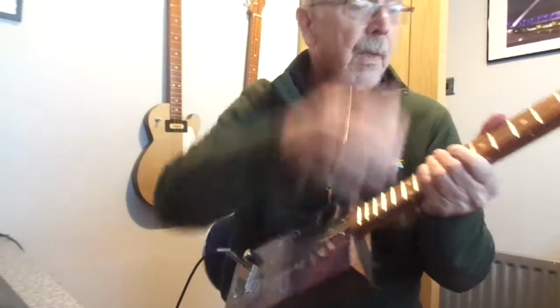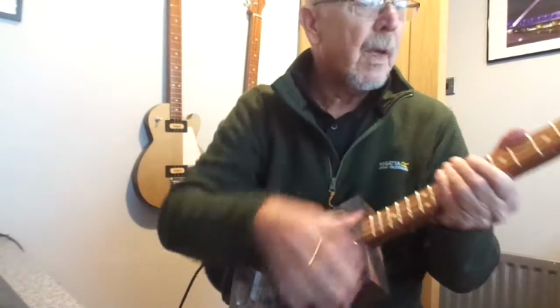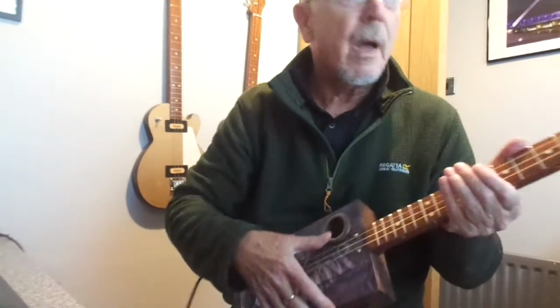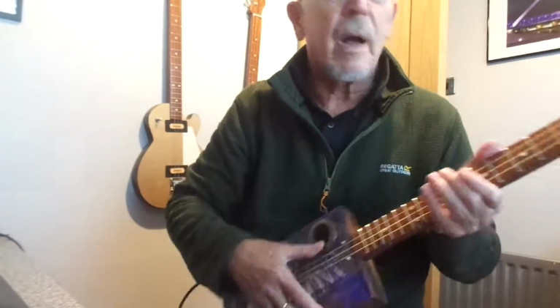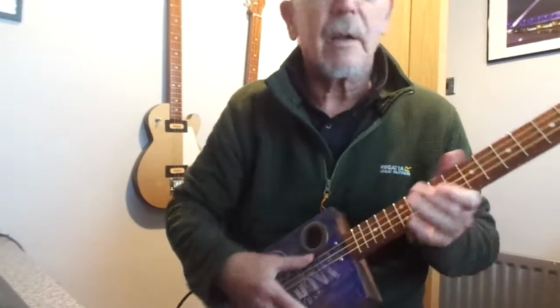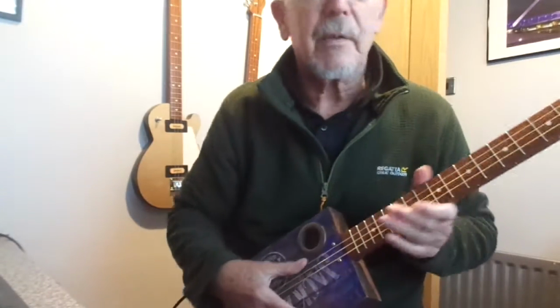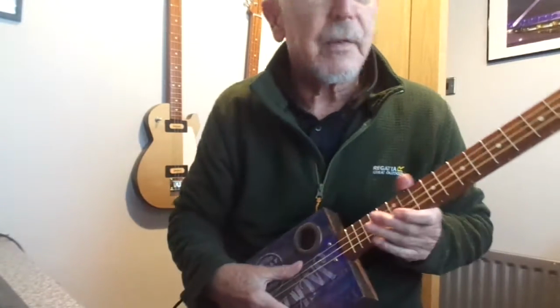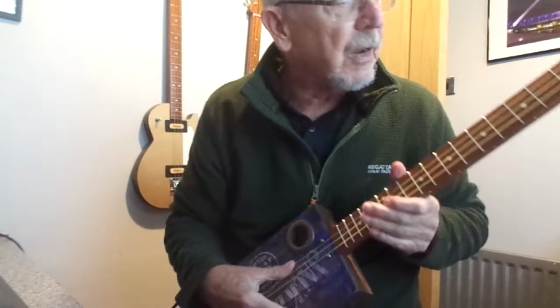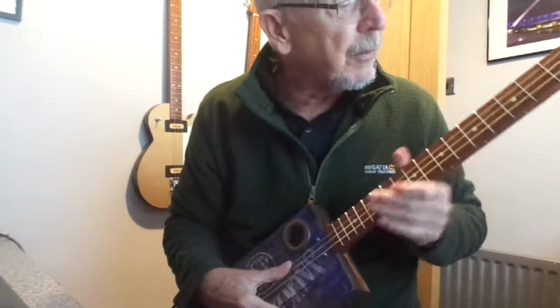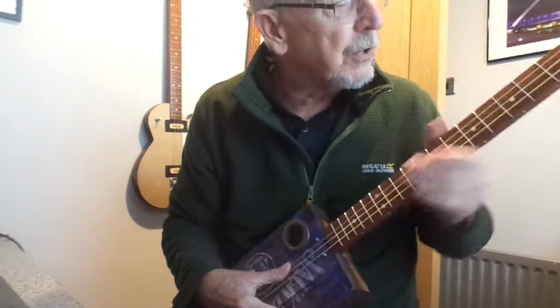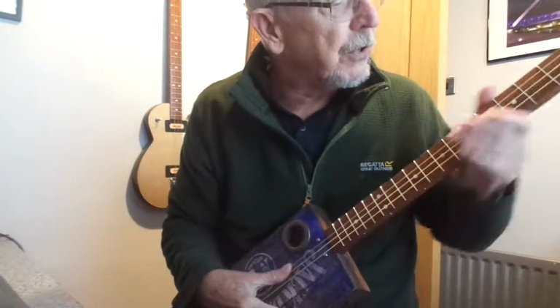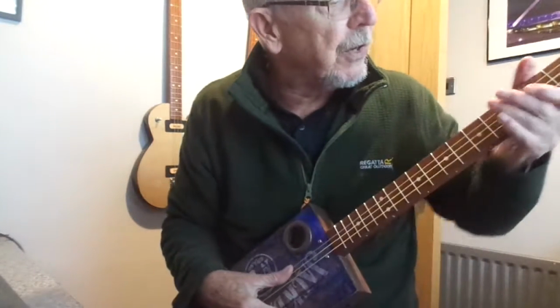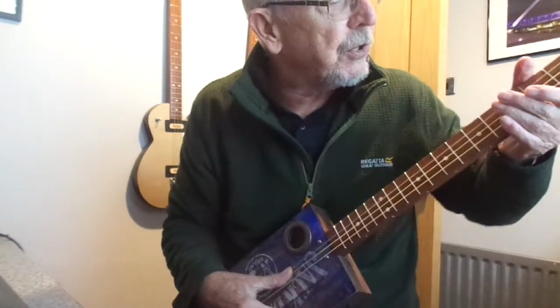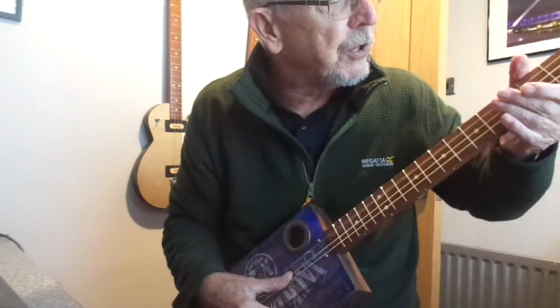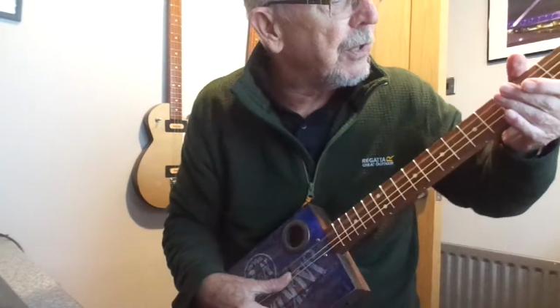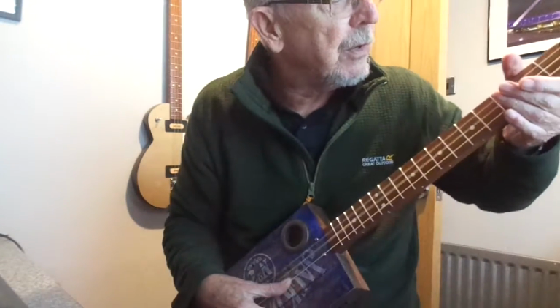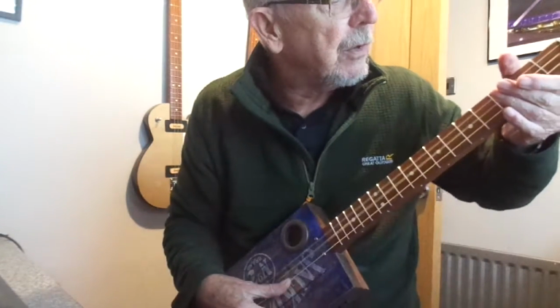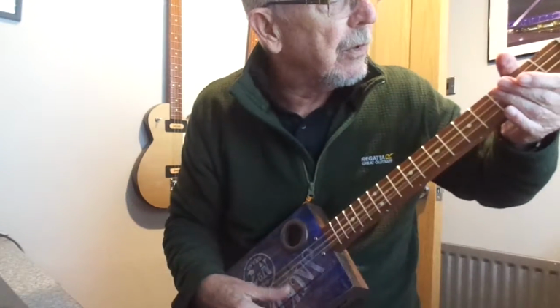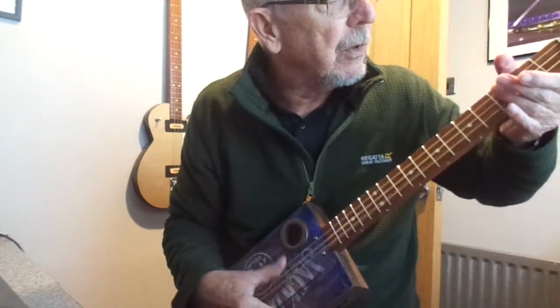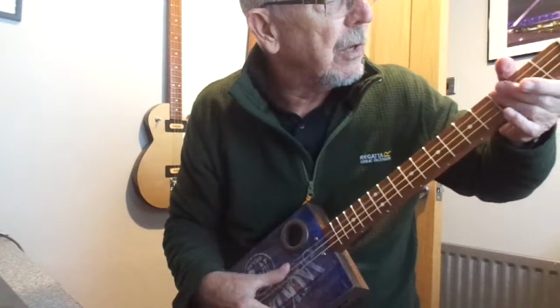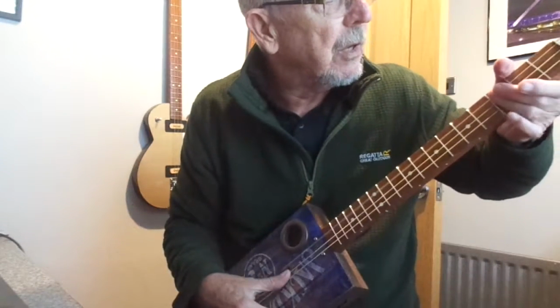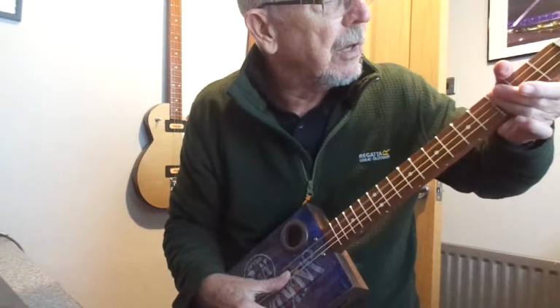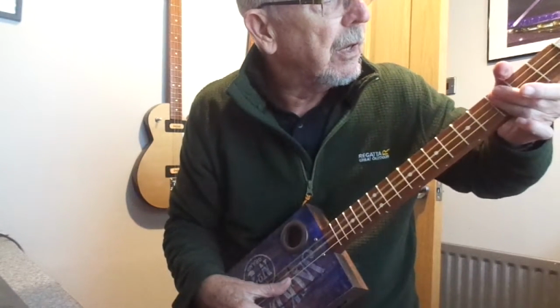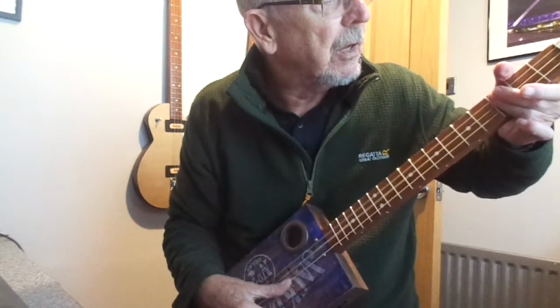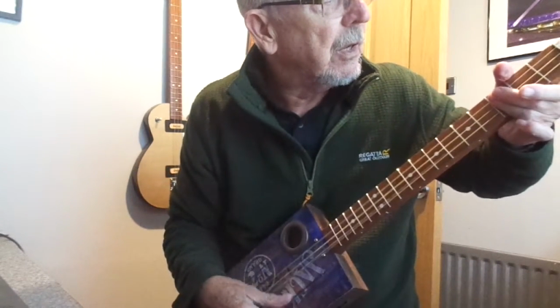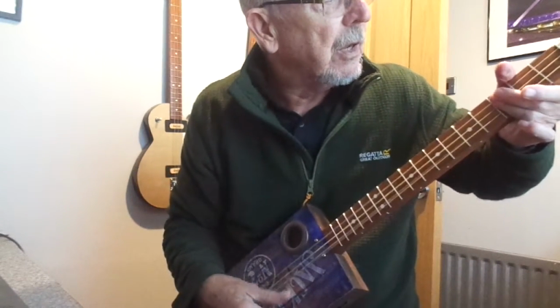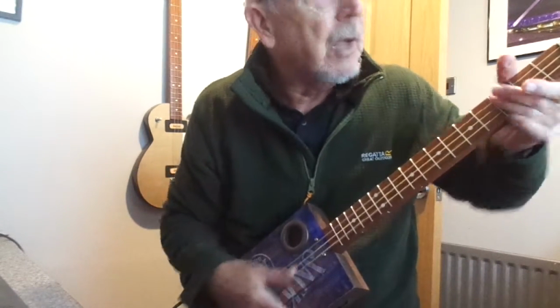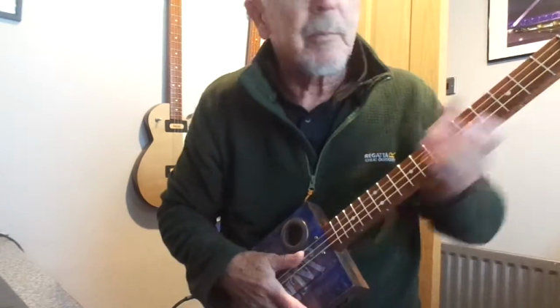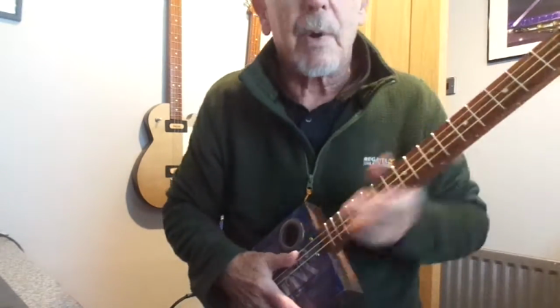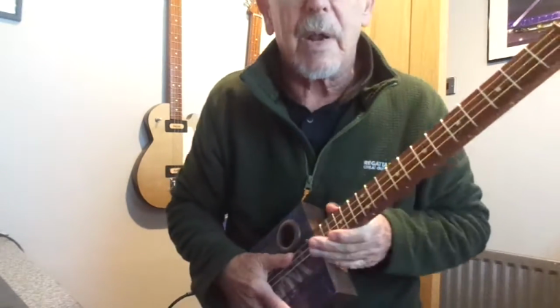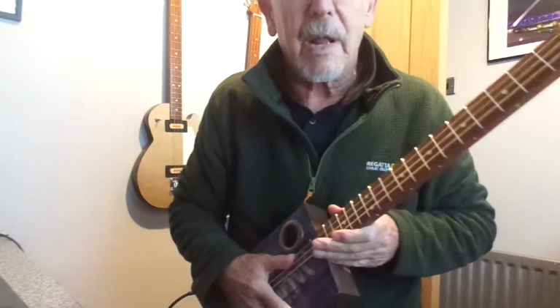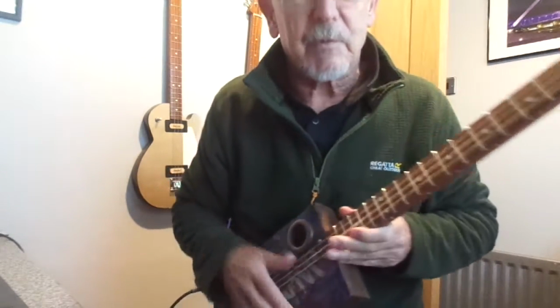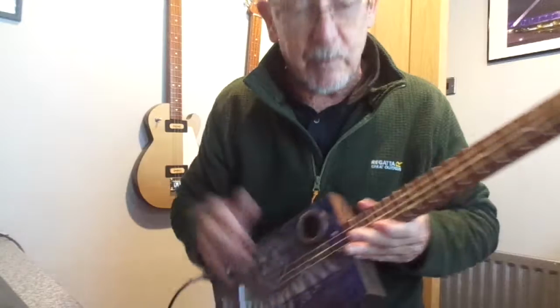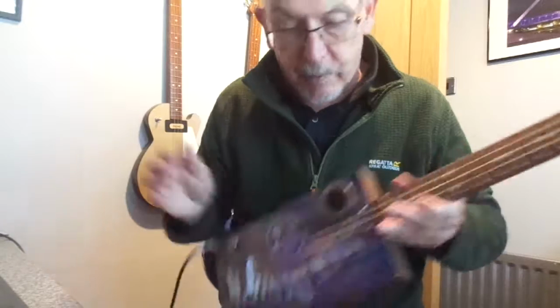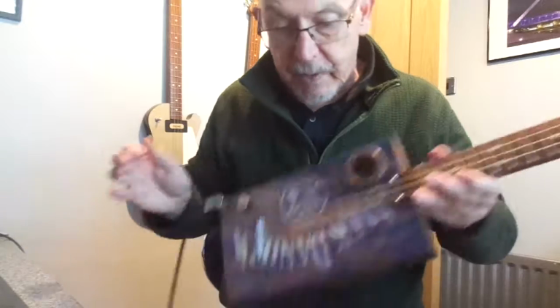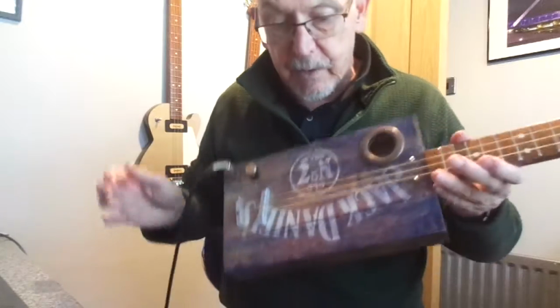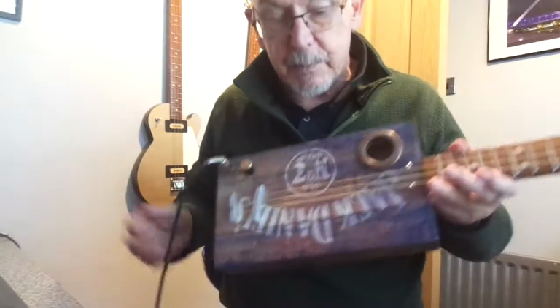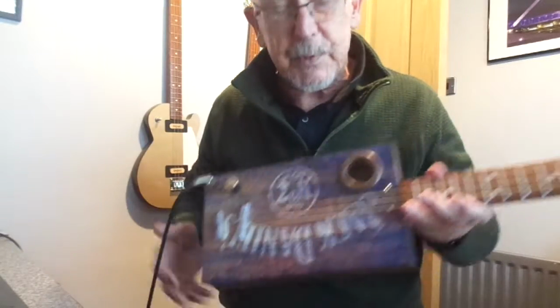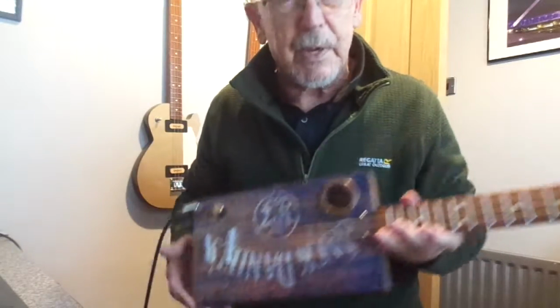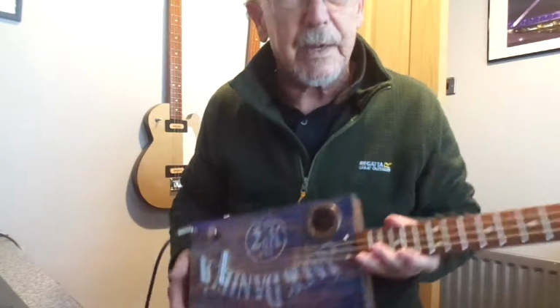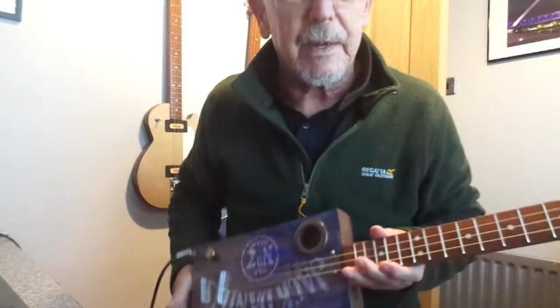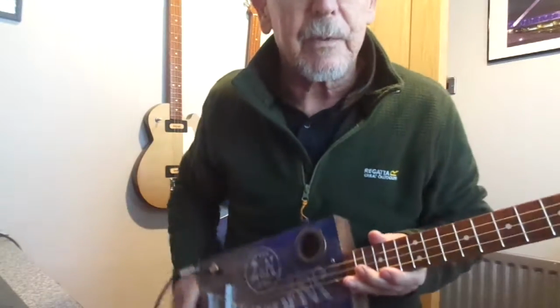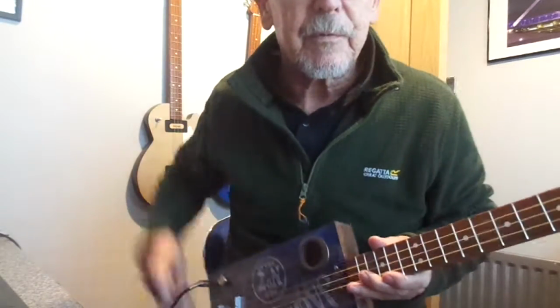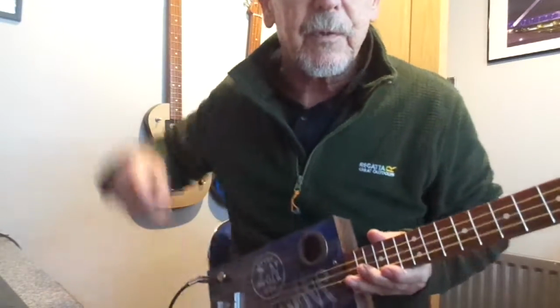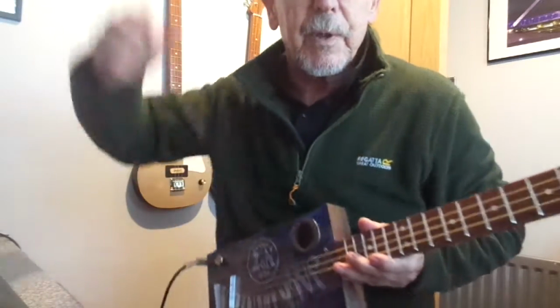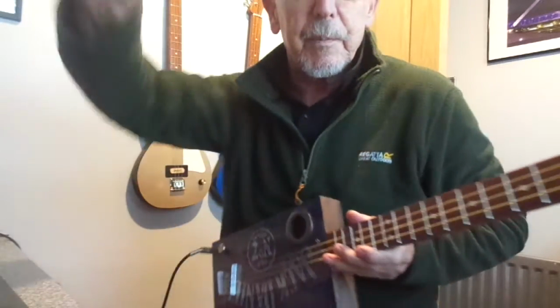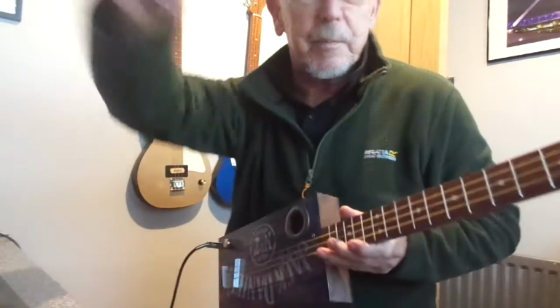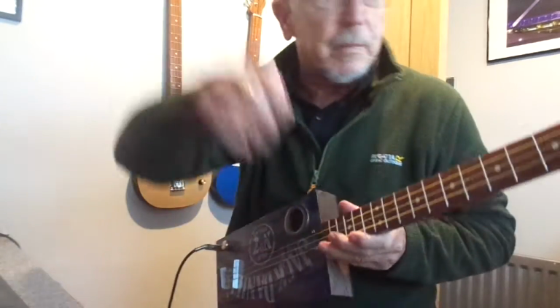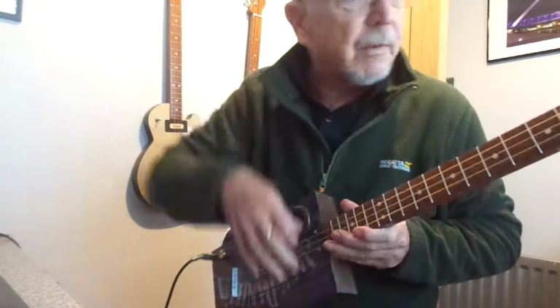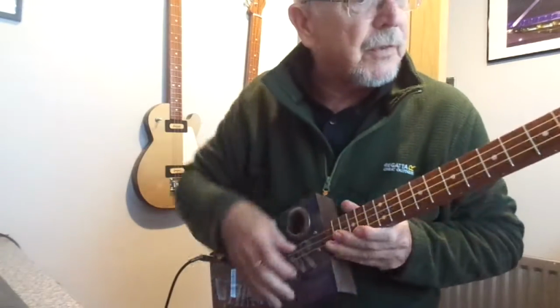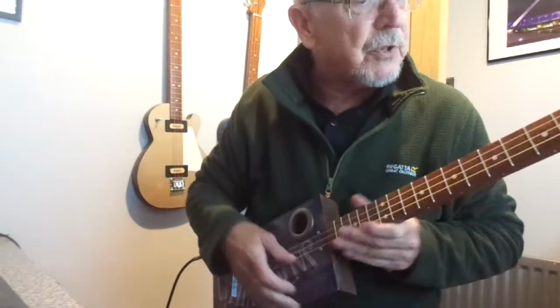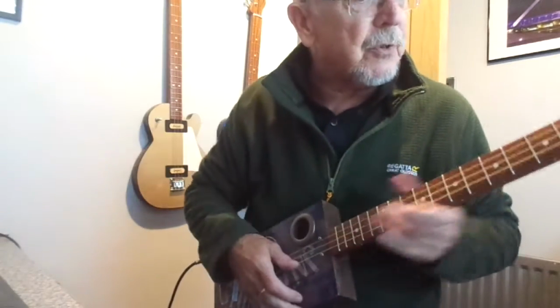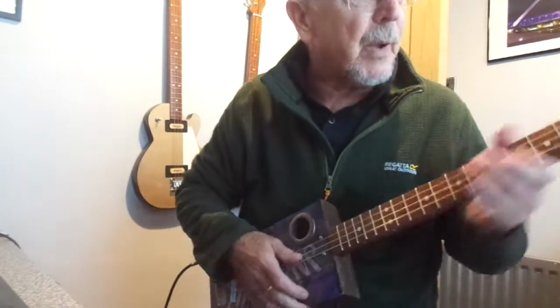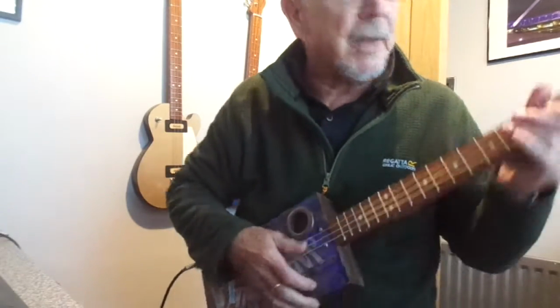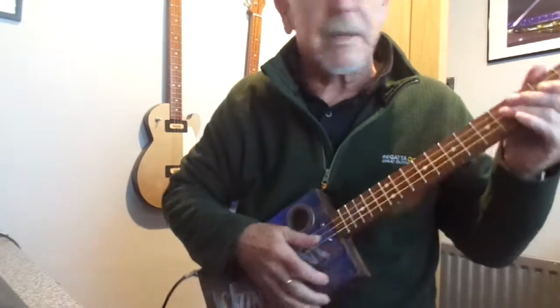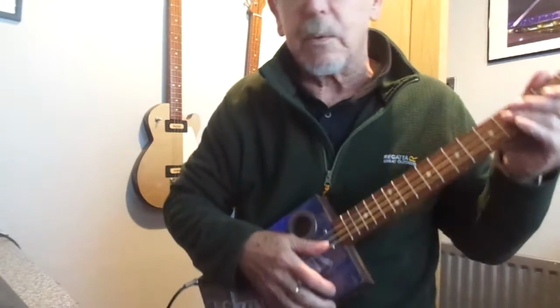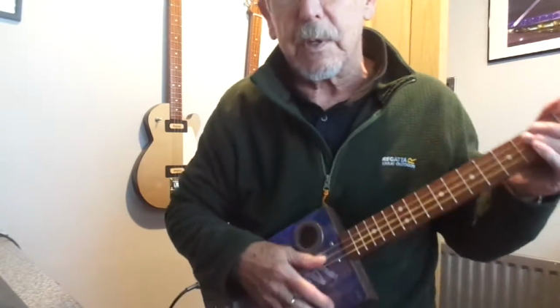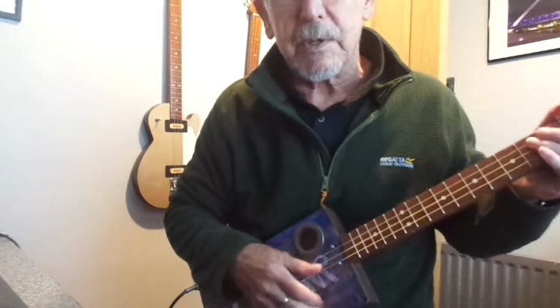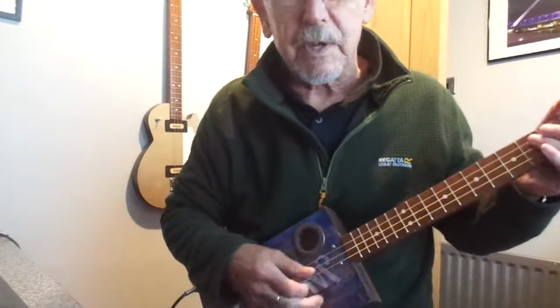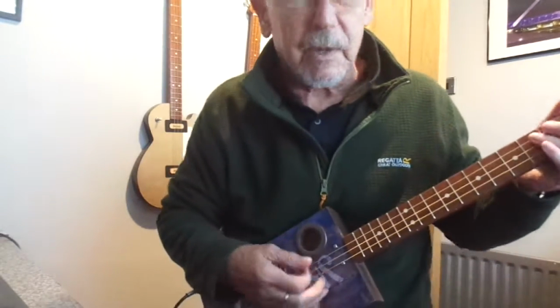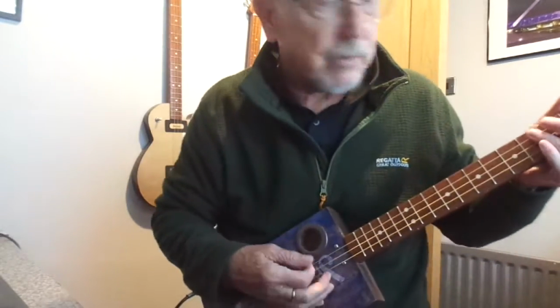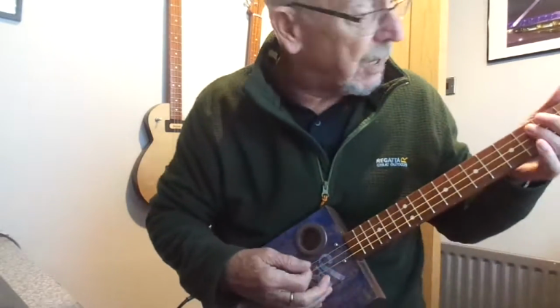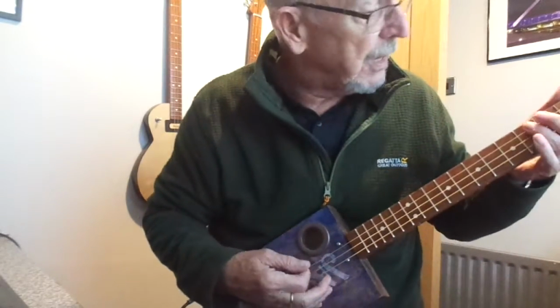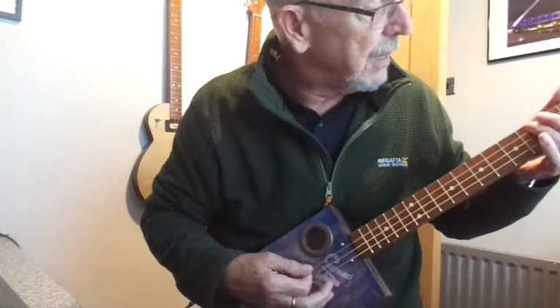I'll give you a demonstration but I'll have to play it upside down for you, to give you some idea of what it sounds like.